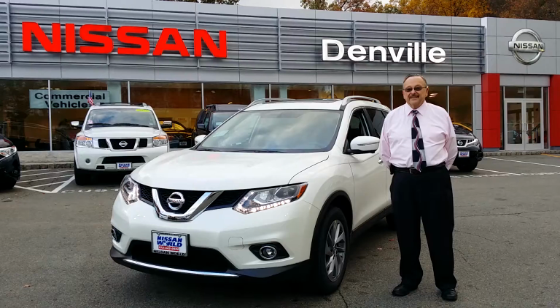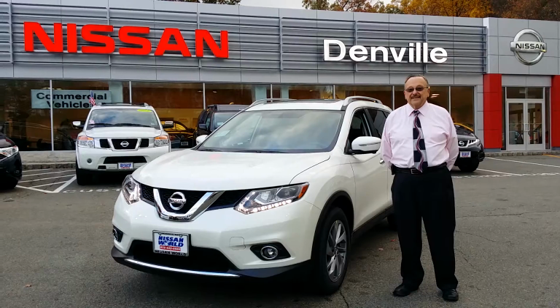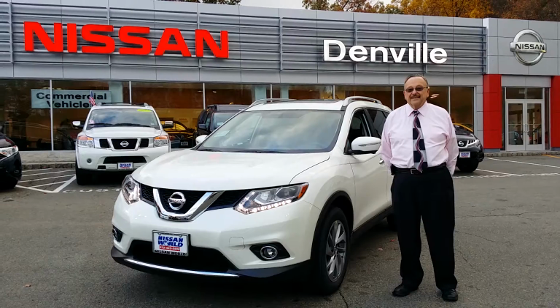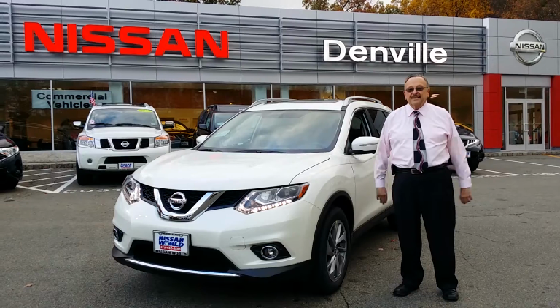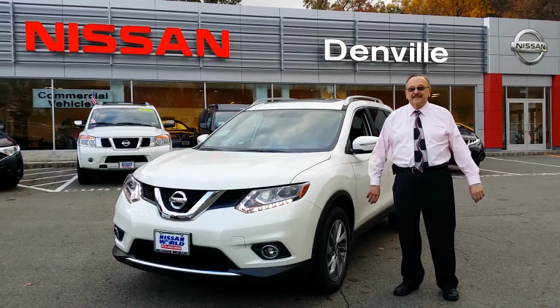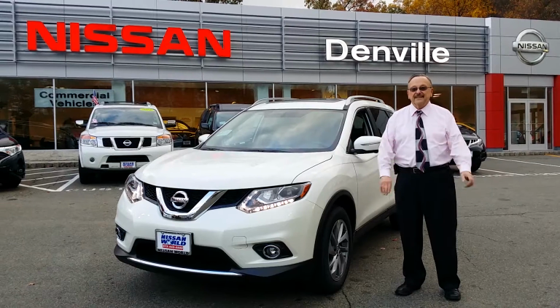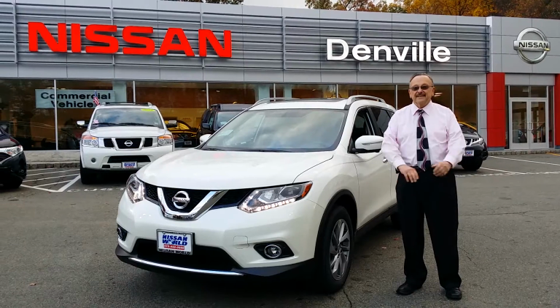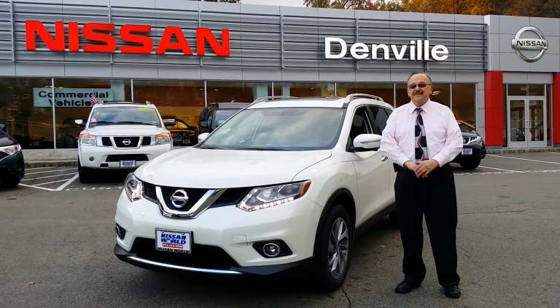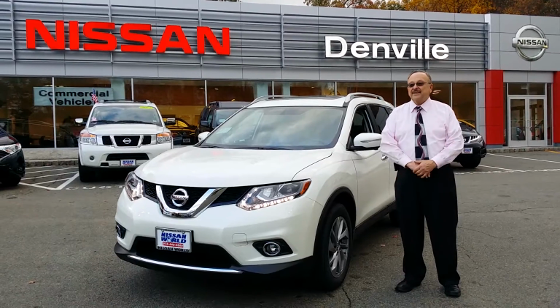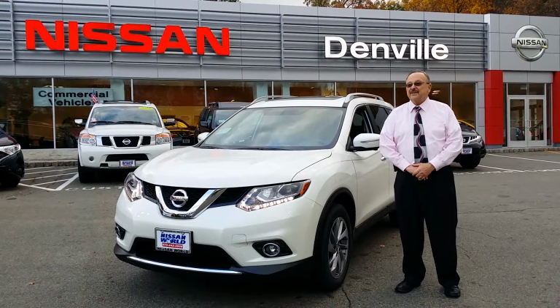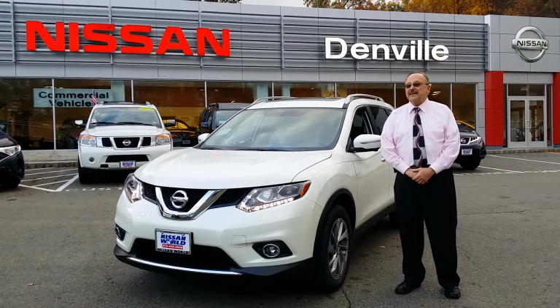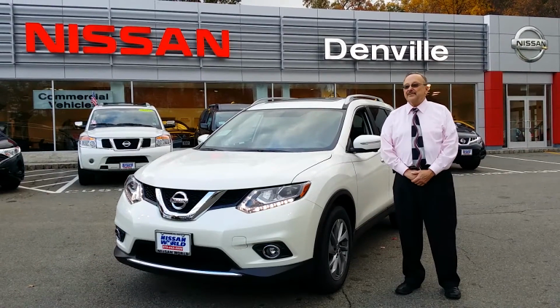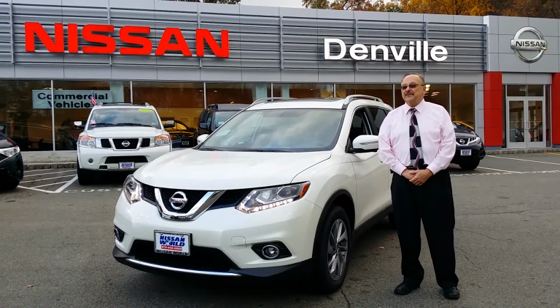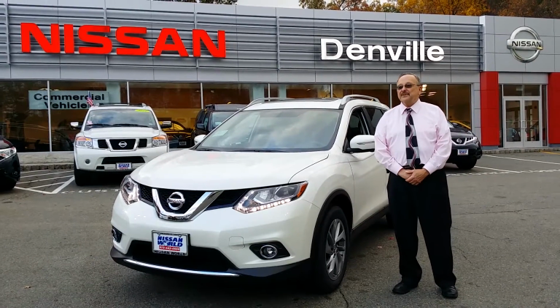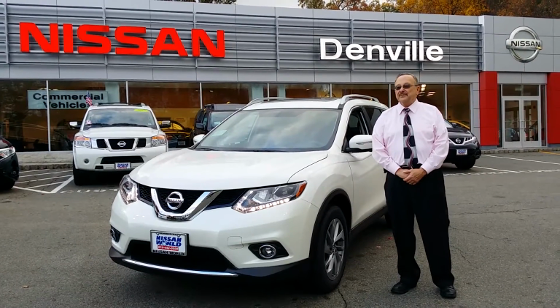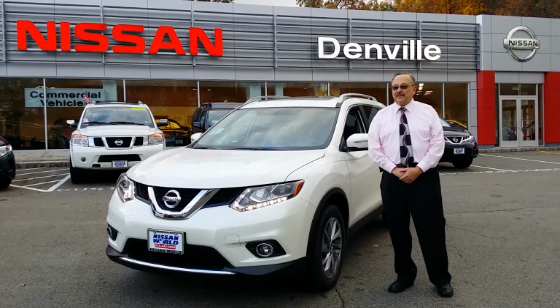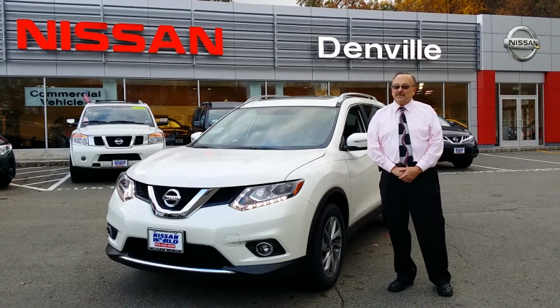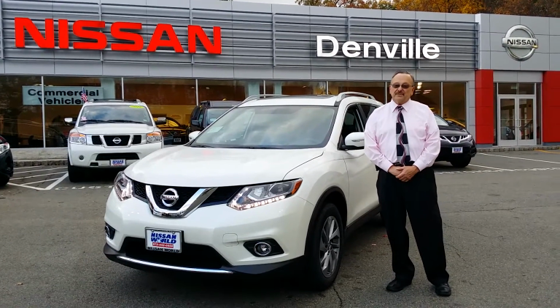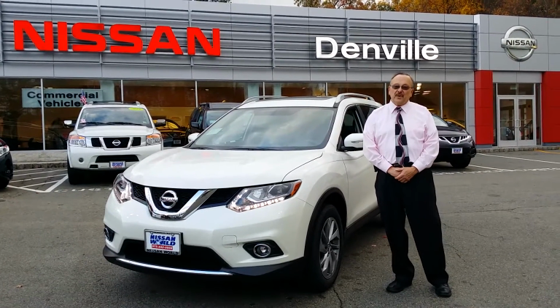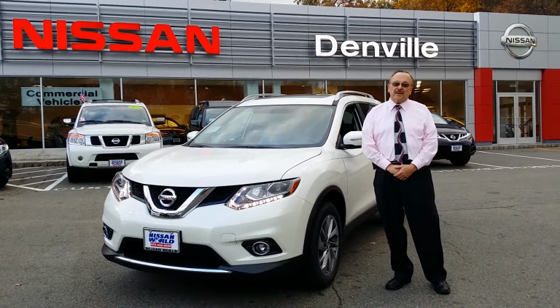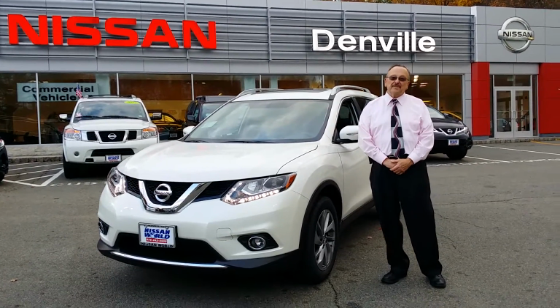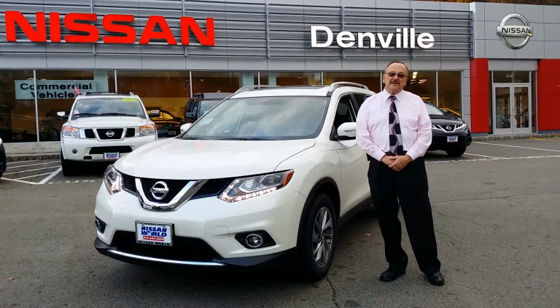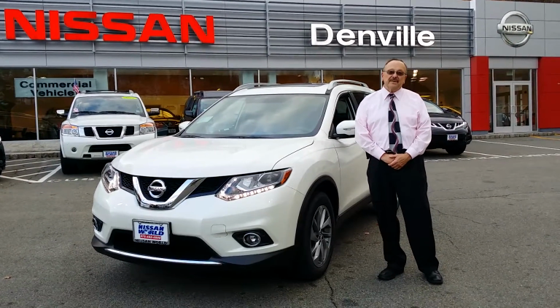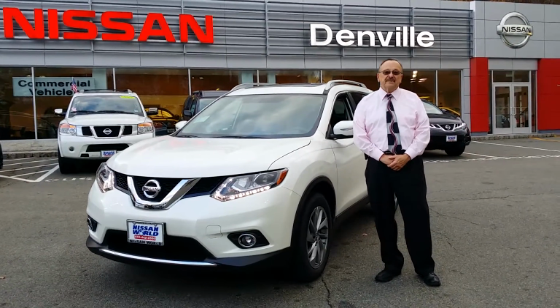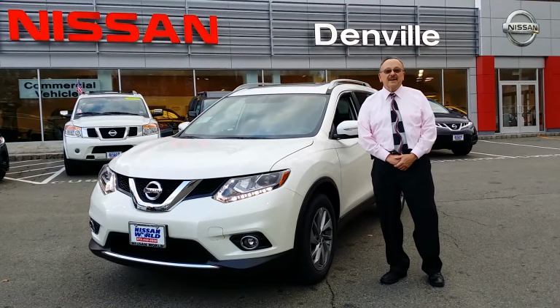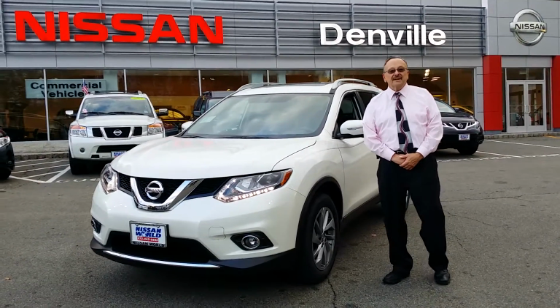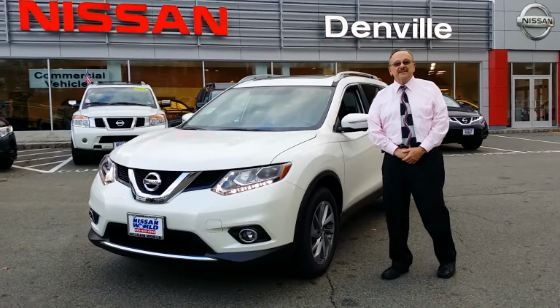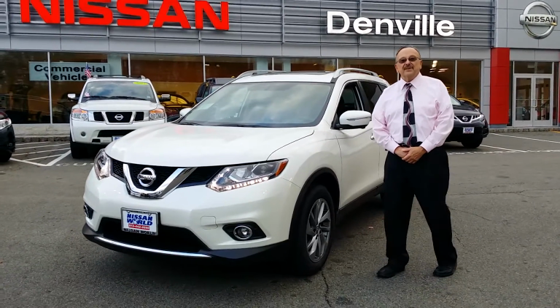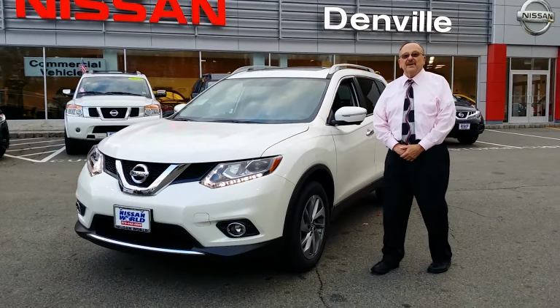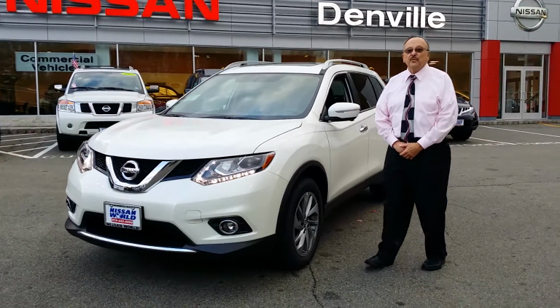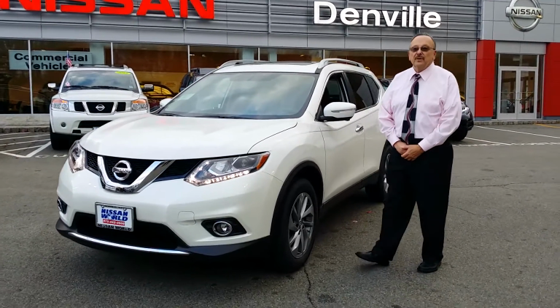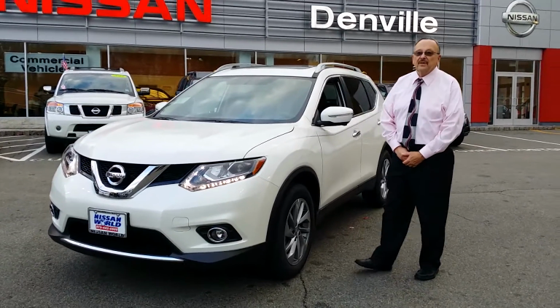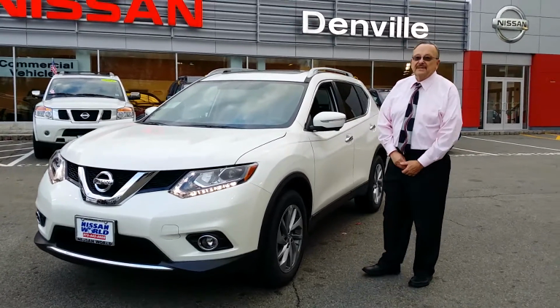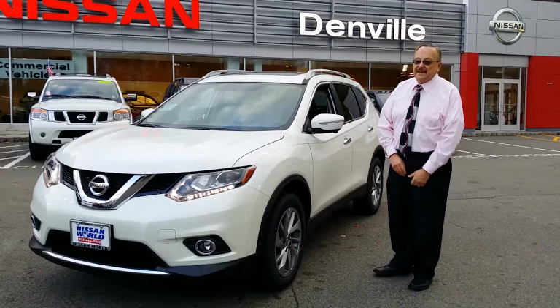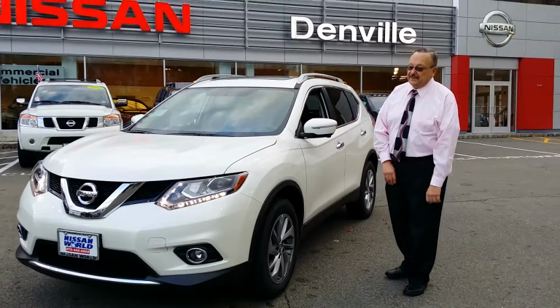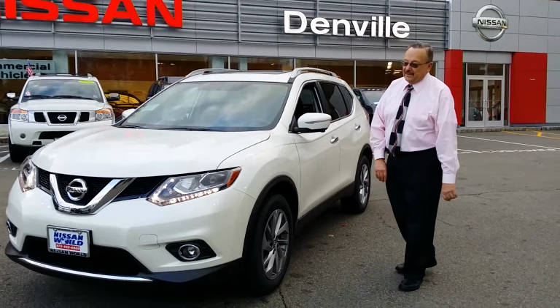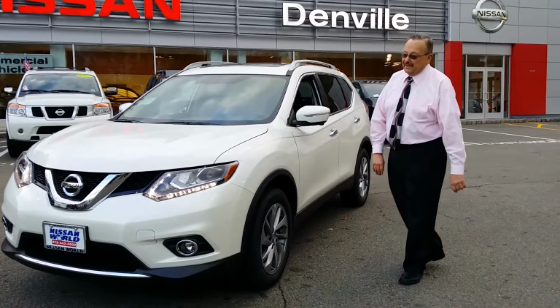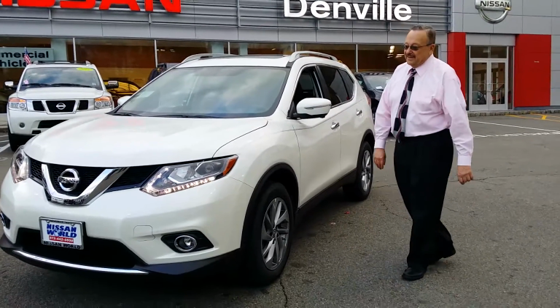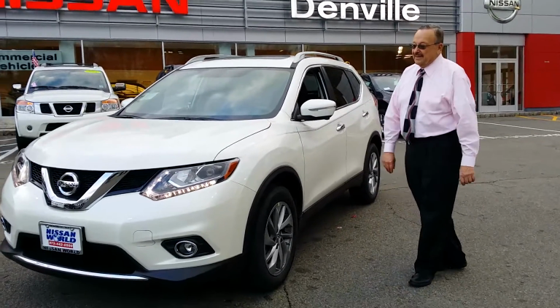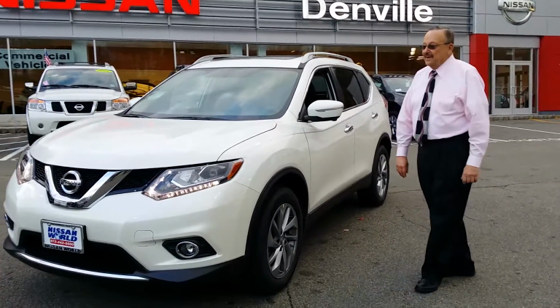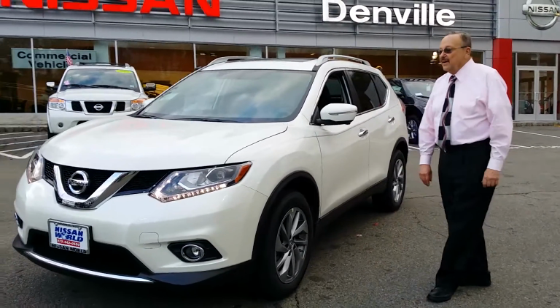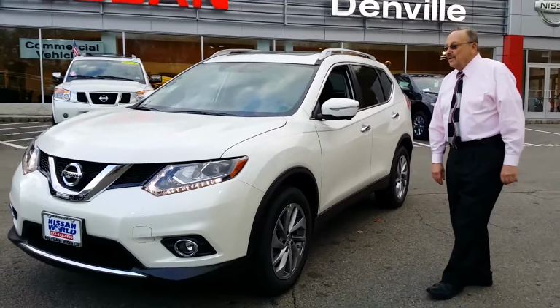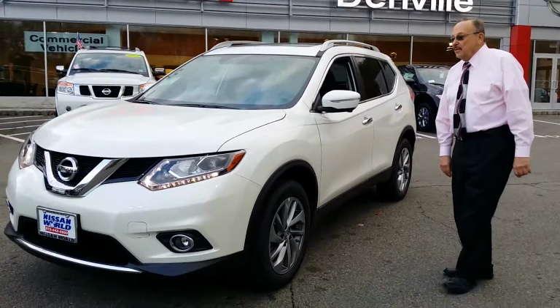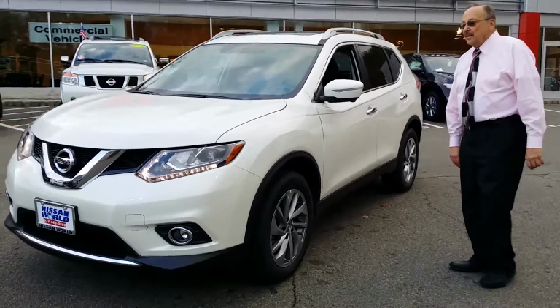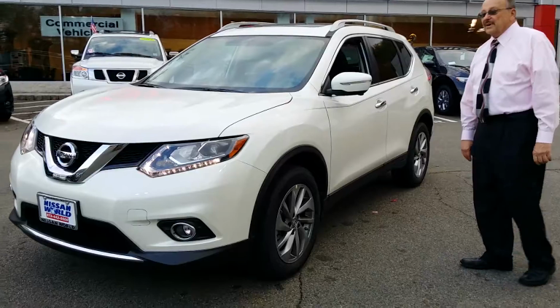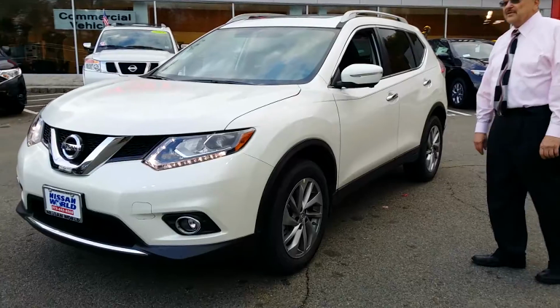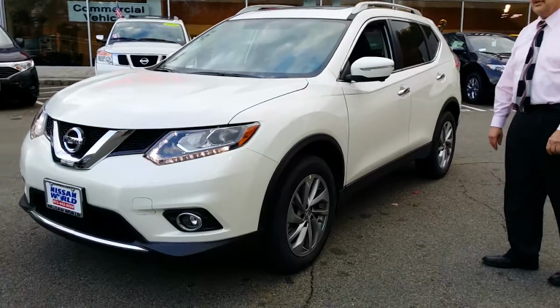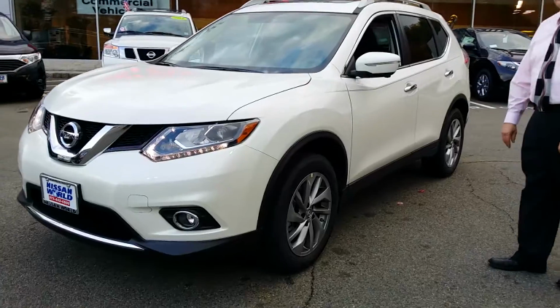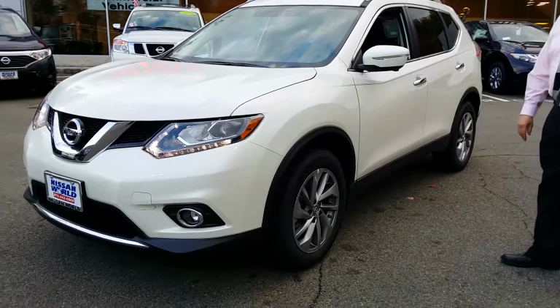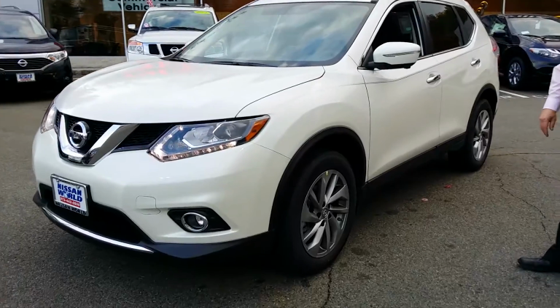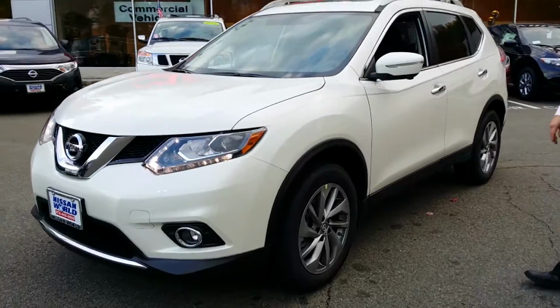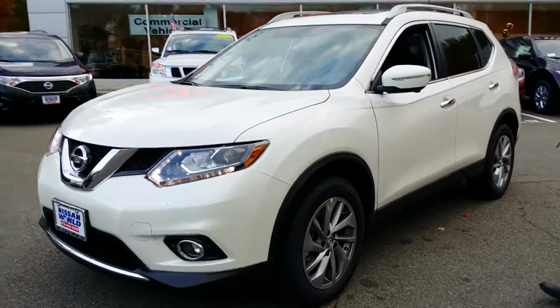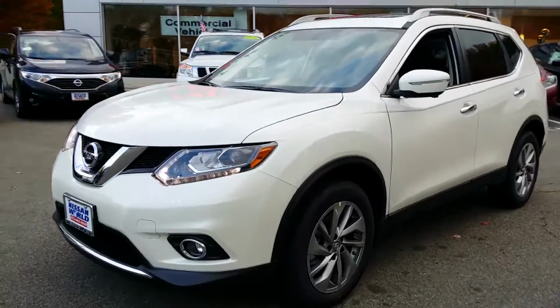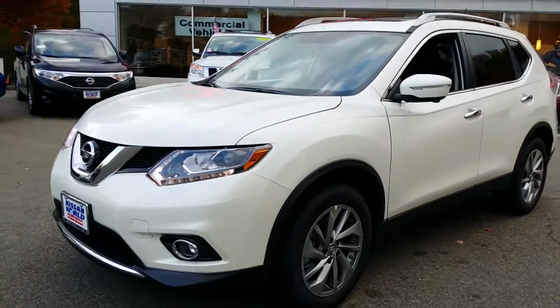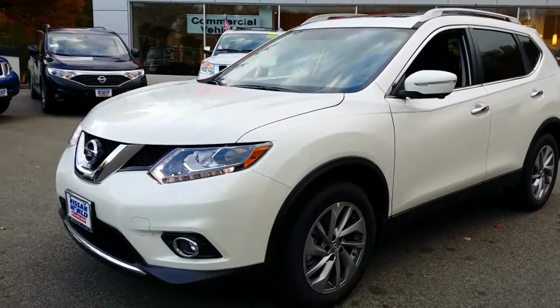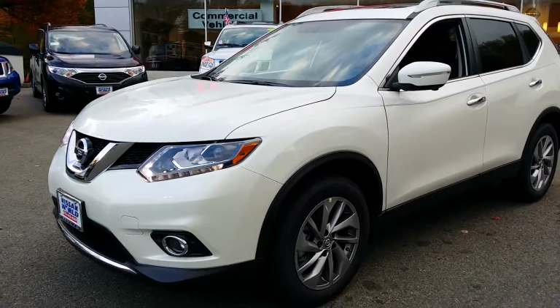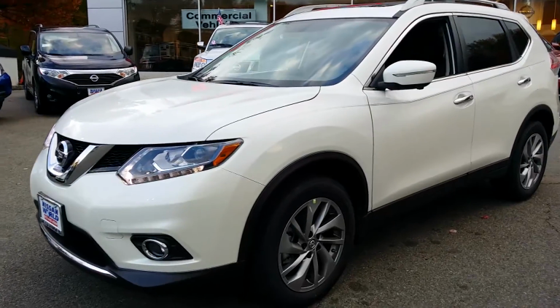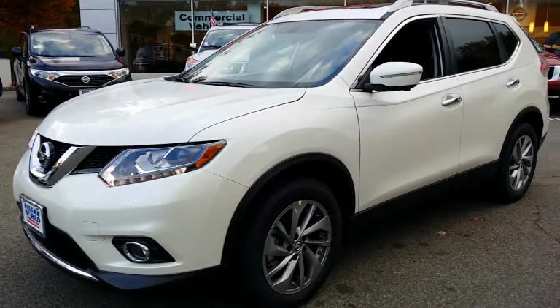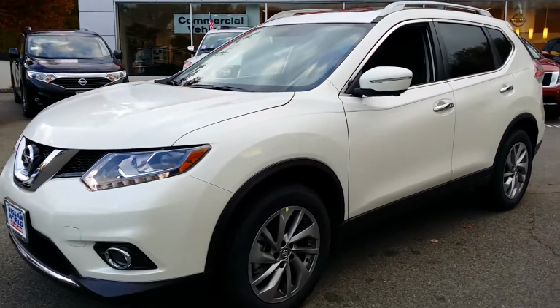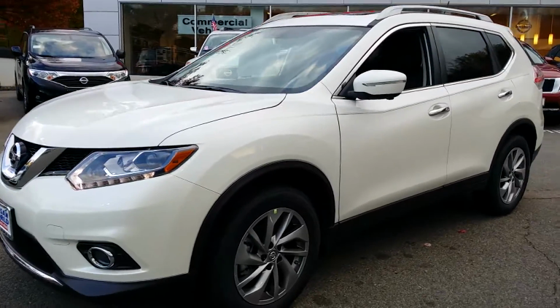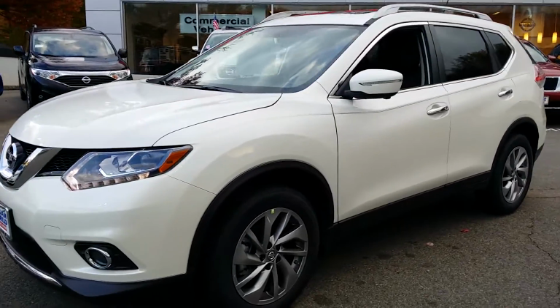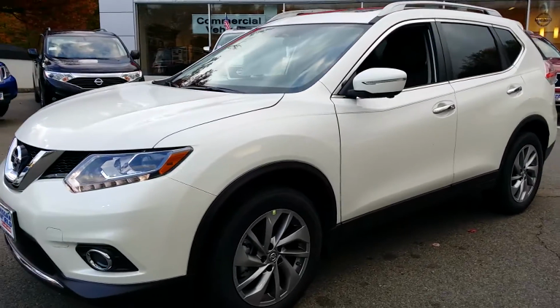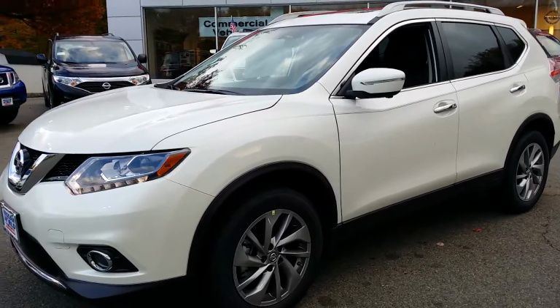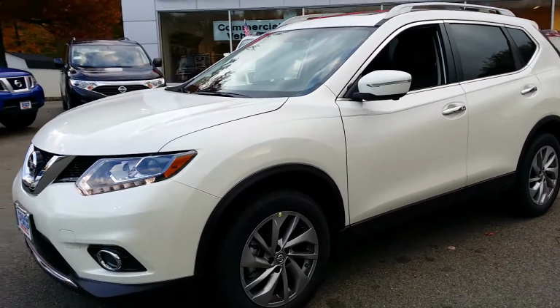Good afternoon, folks. Welcome to Nissan World Denville. We're going to show you the new Rogue today.